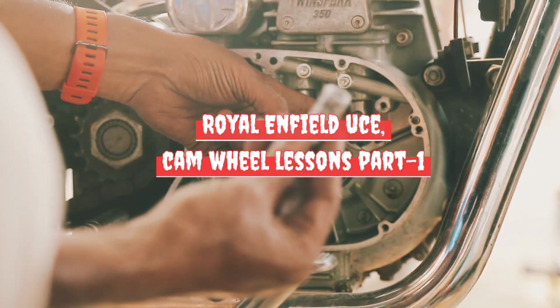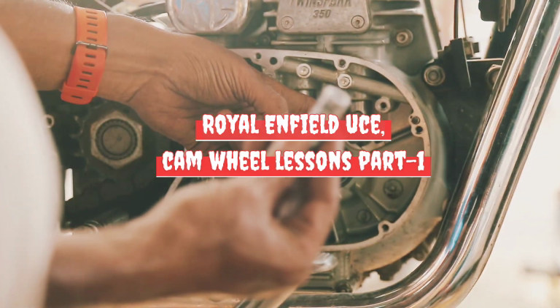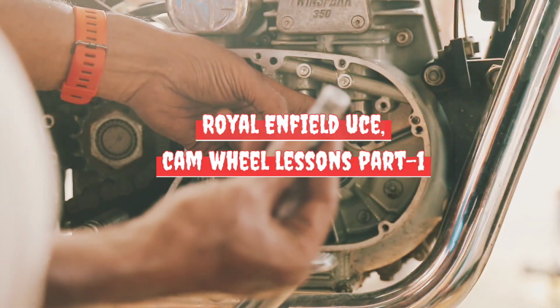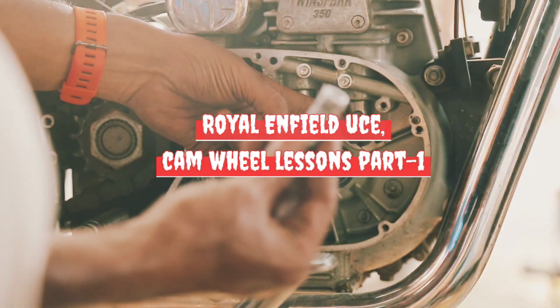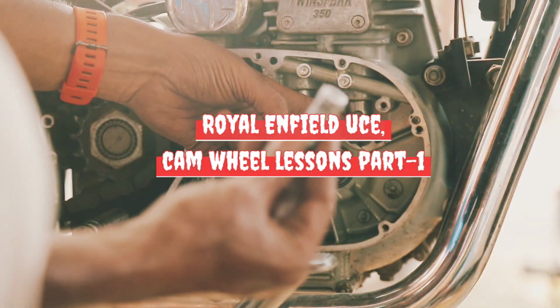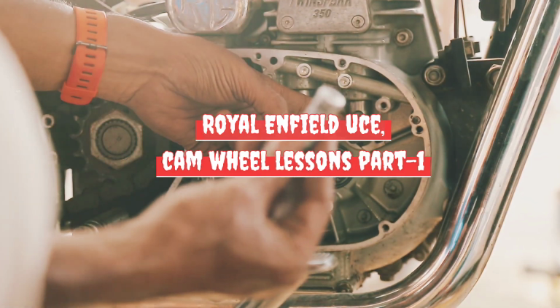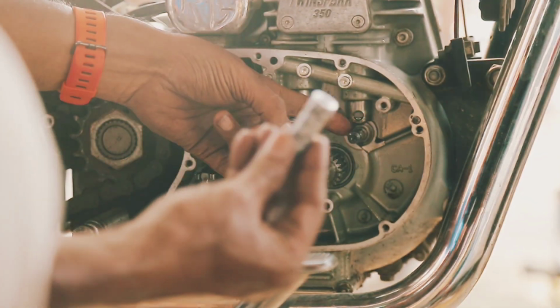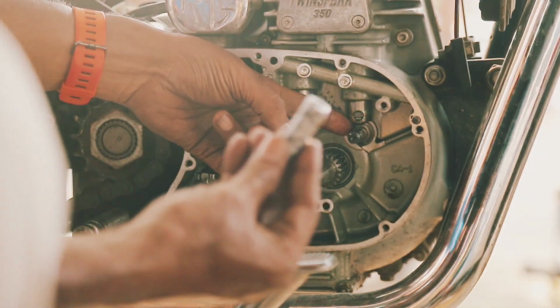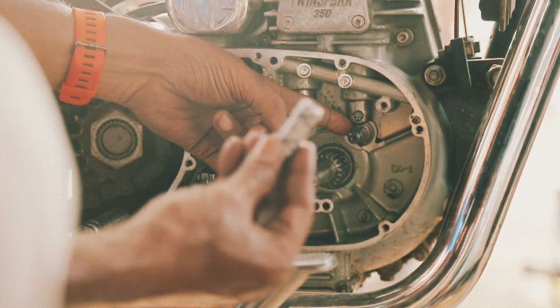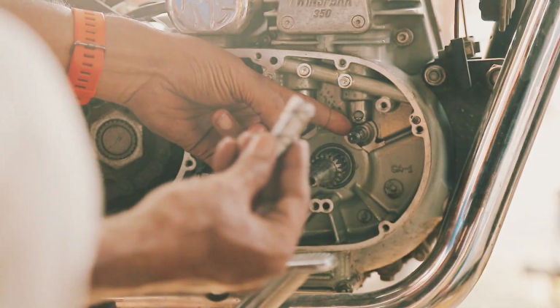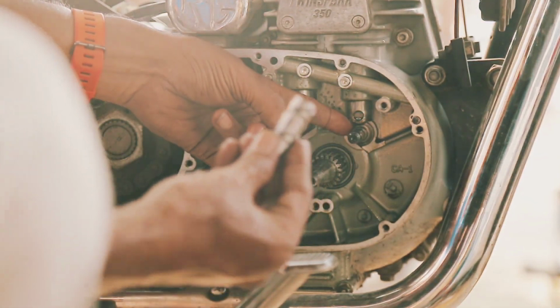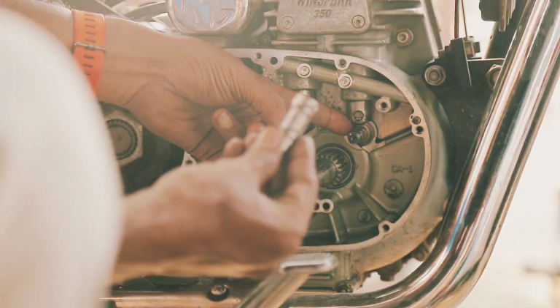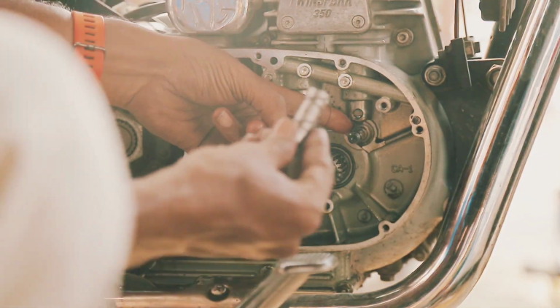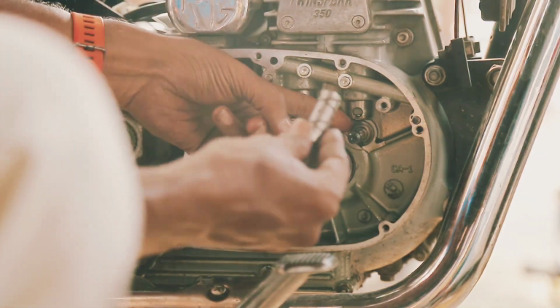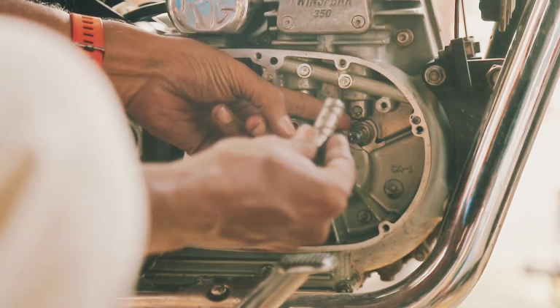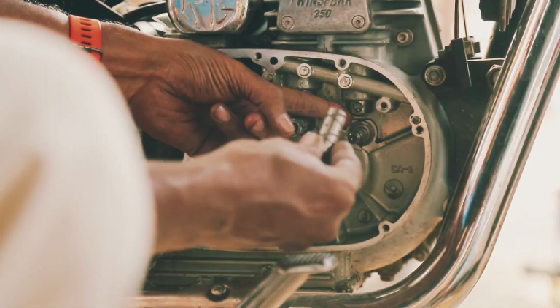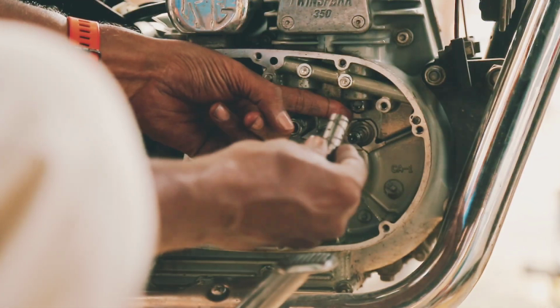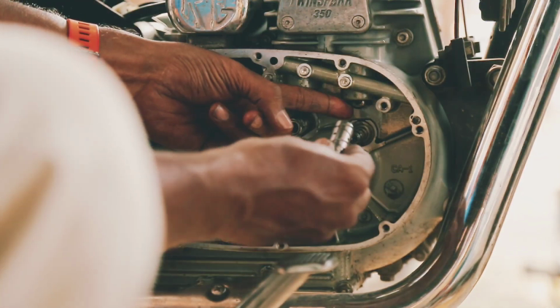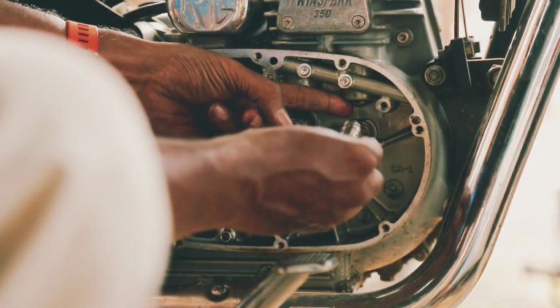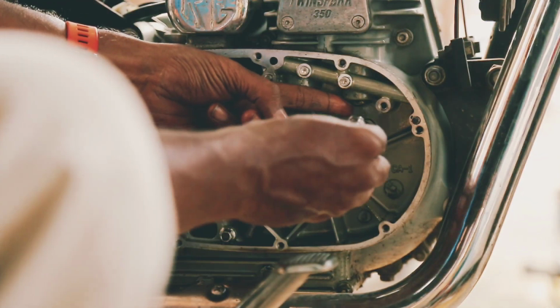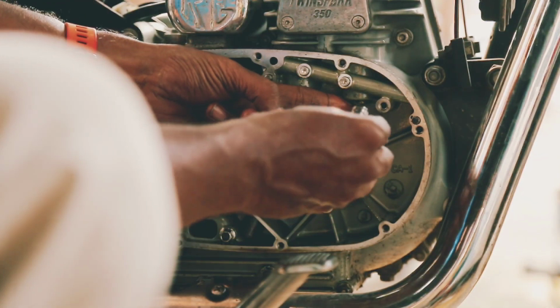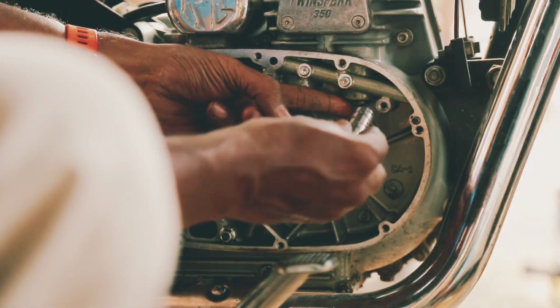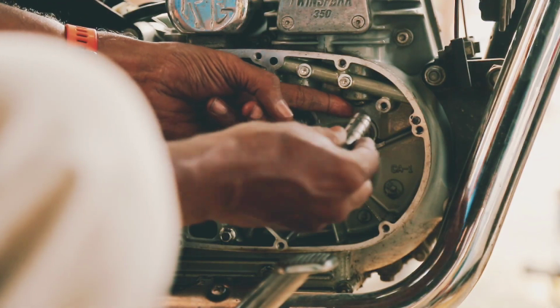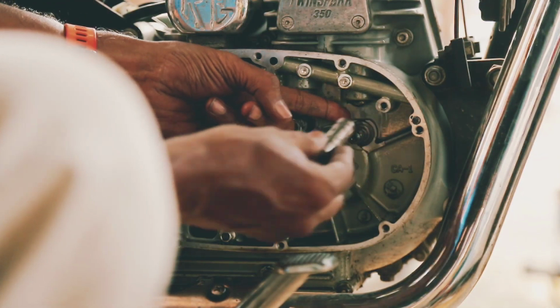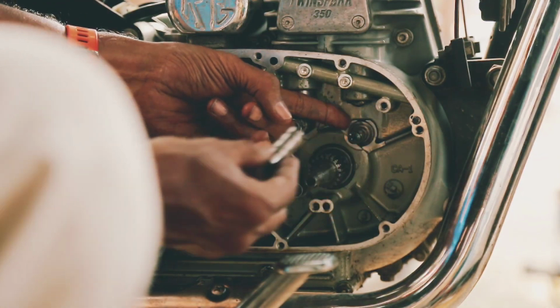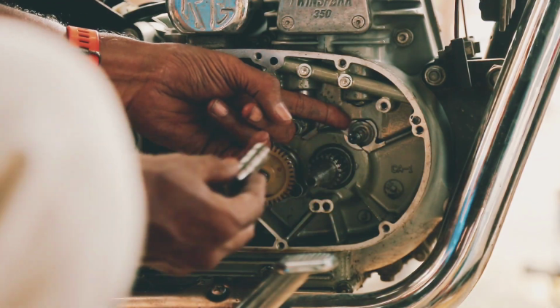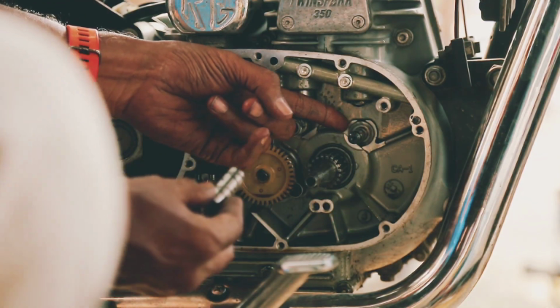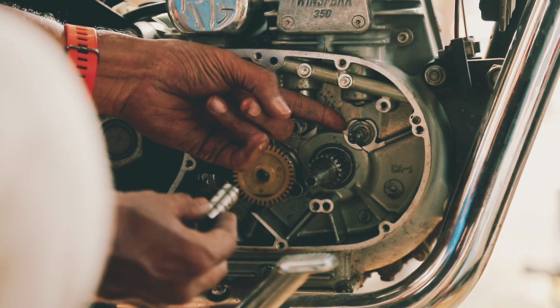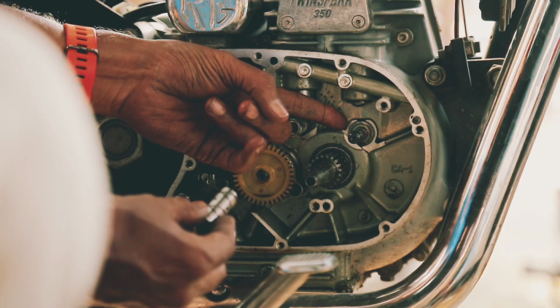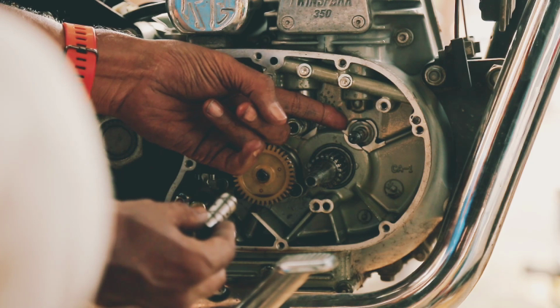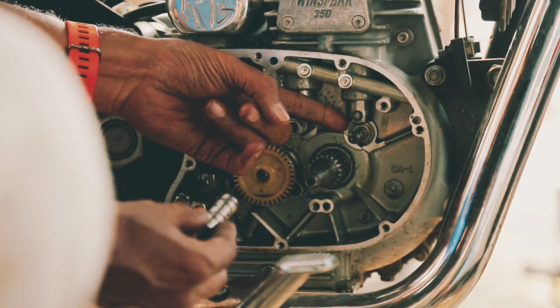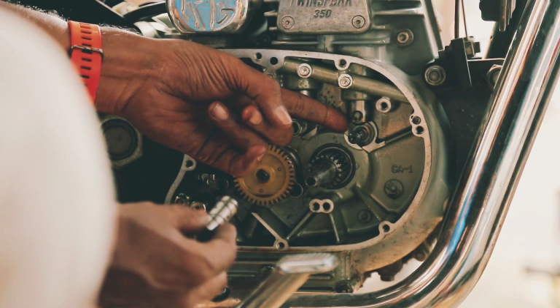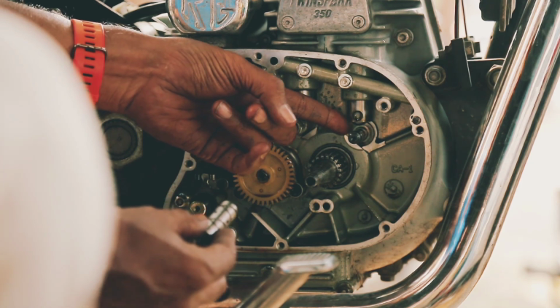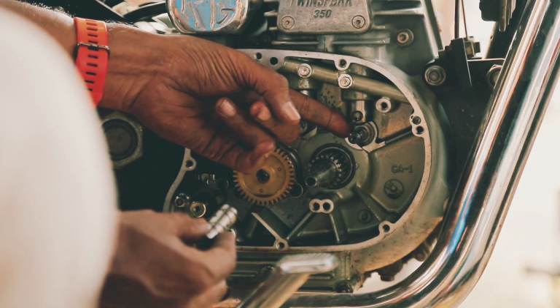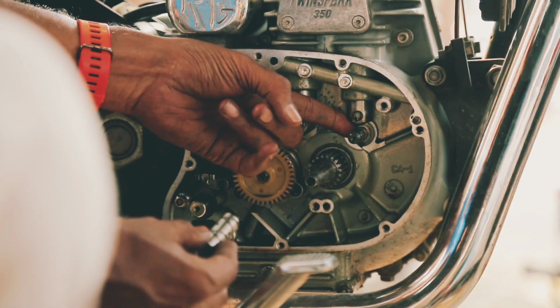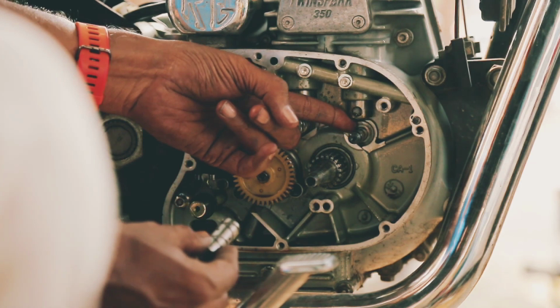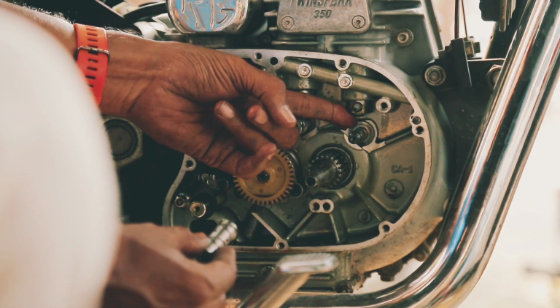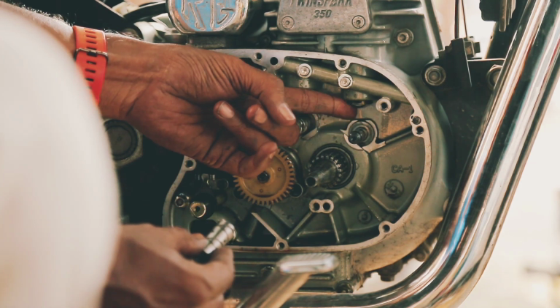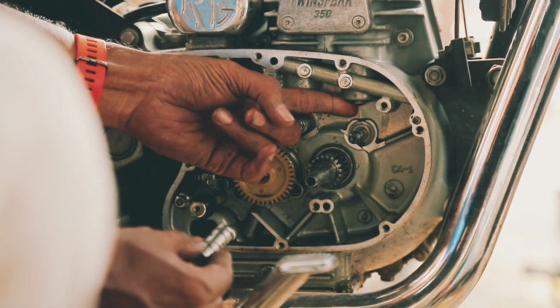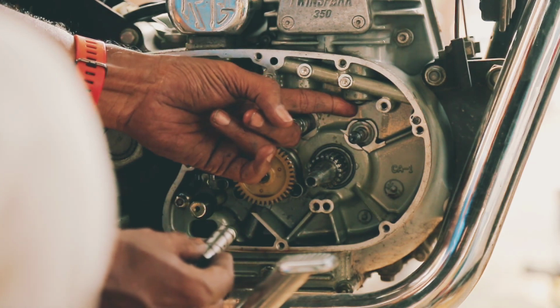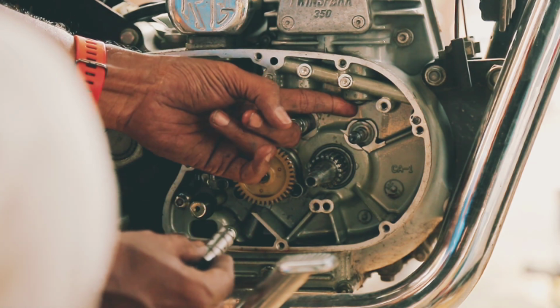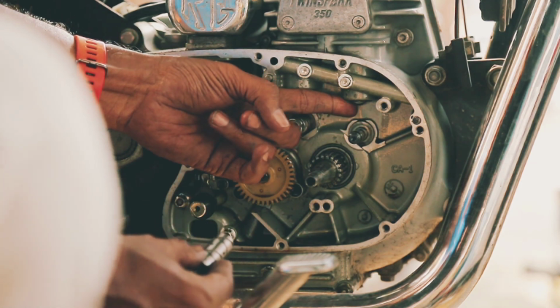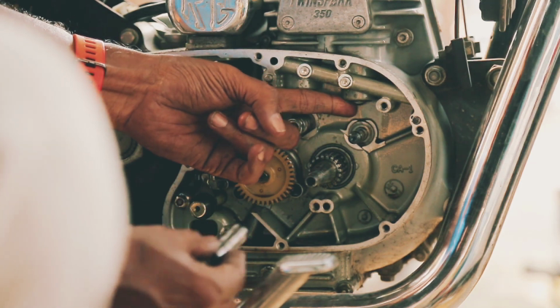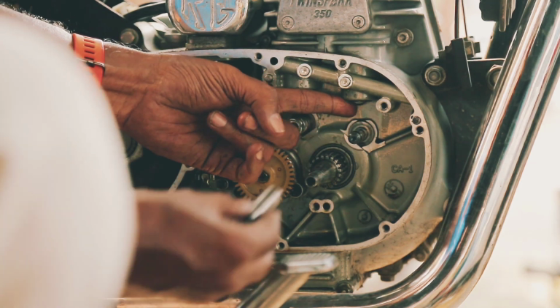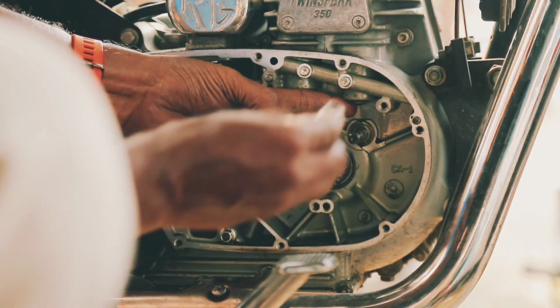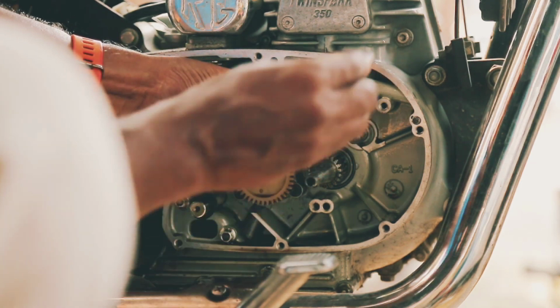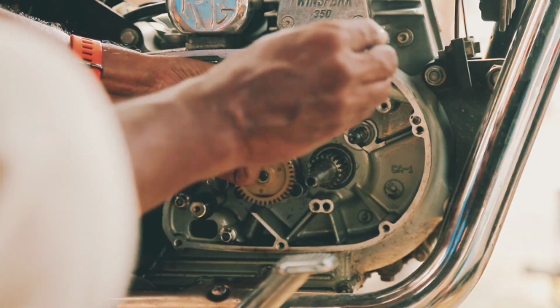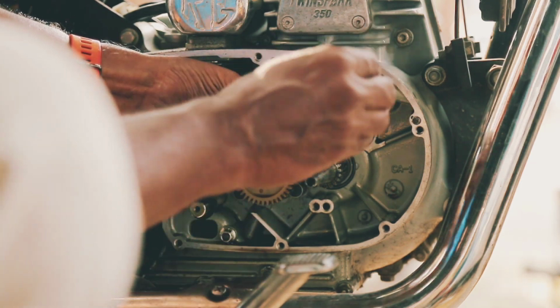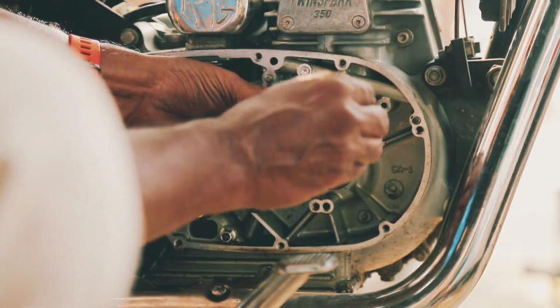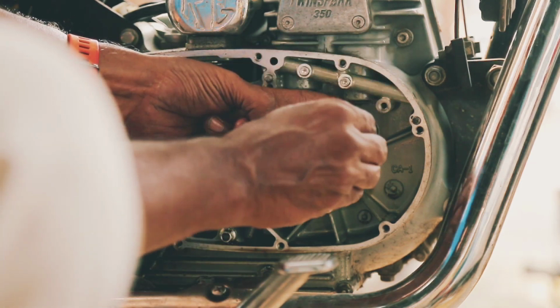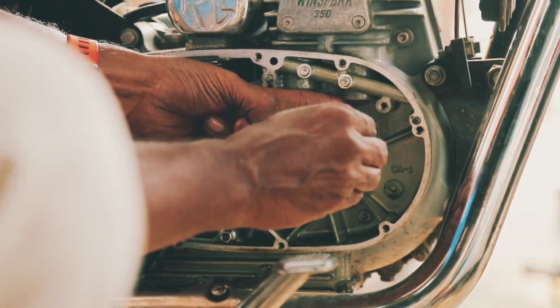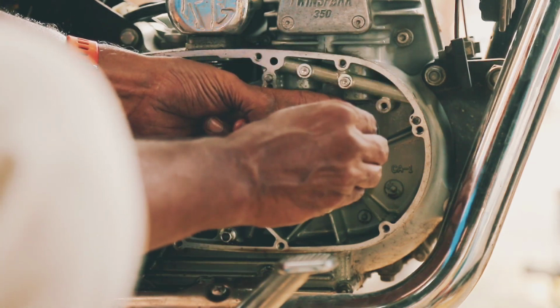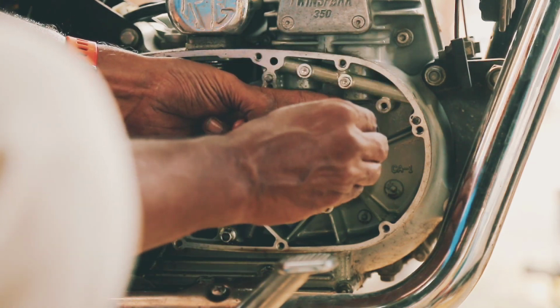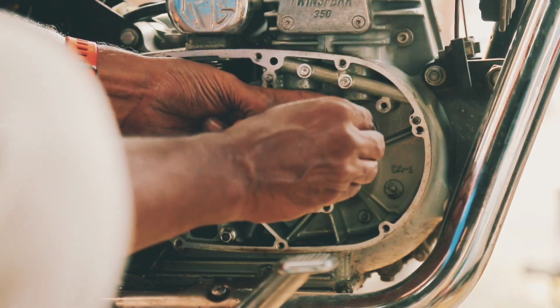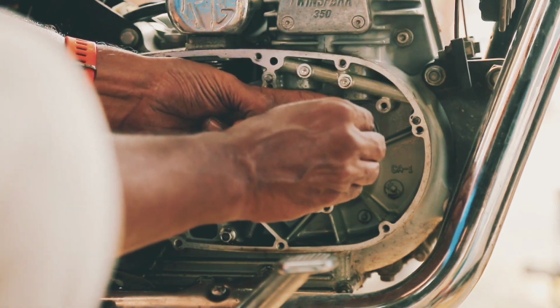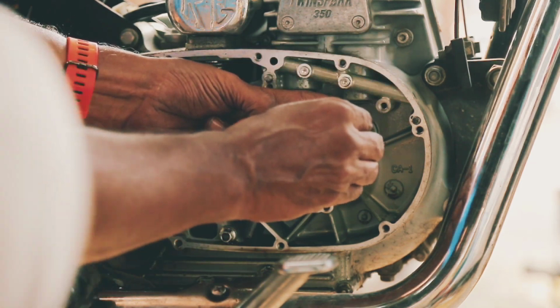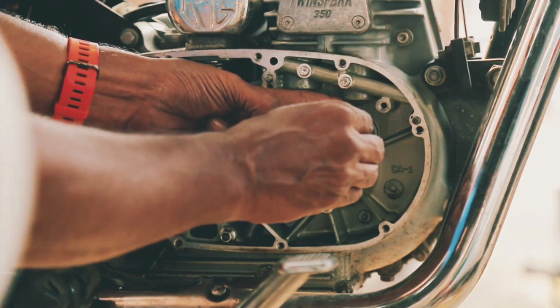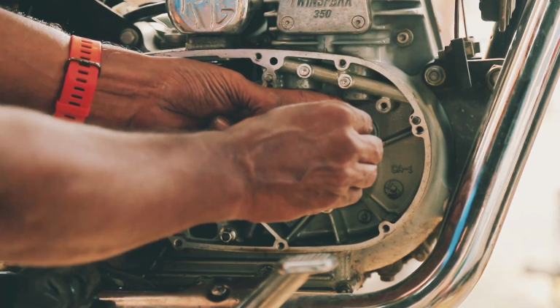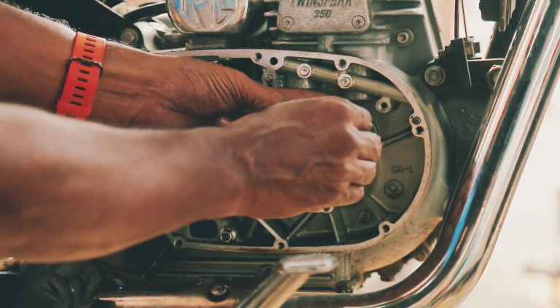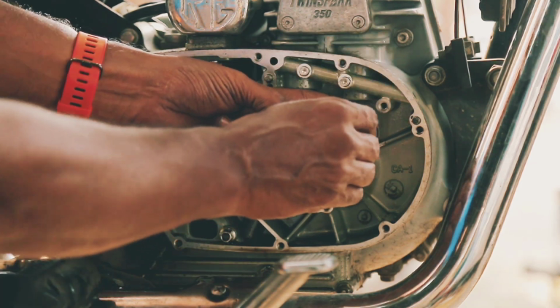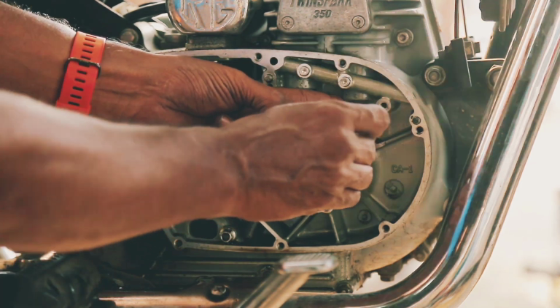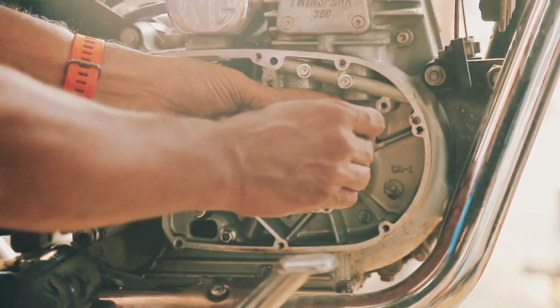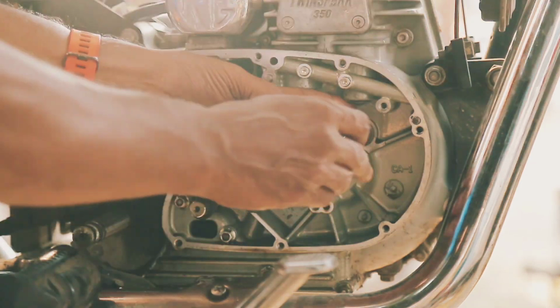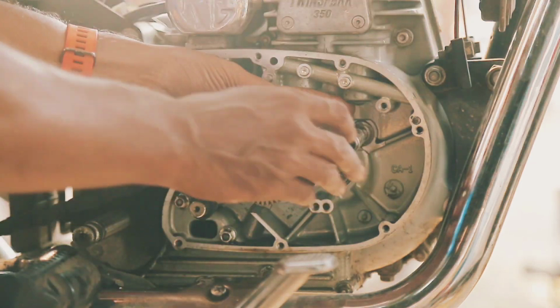Dear Subscribers, I am thrilled to share some detailed information about Royal Enfield motorcycles with you.